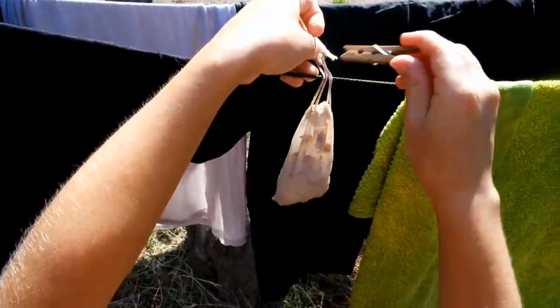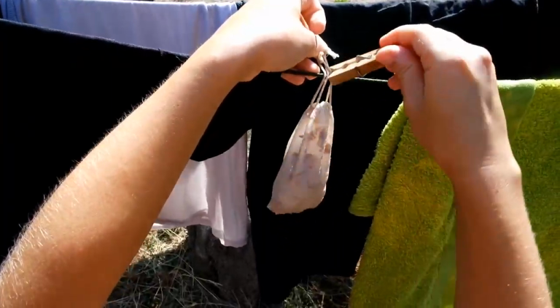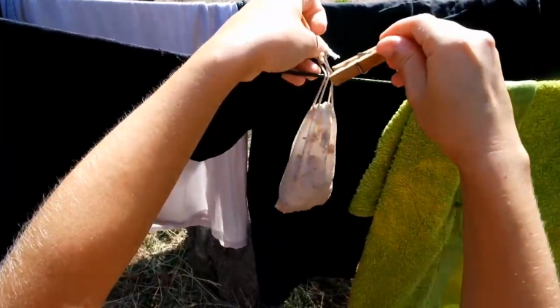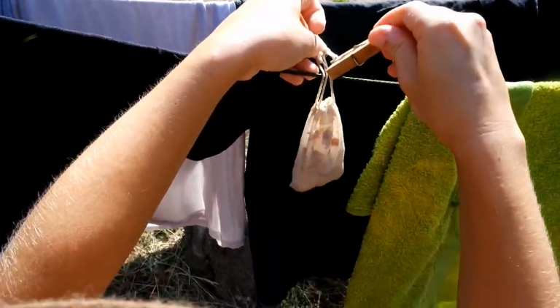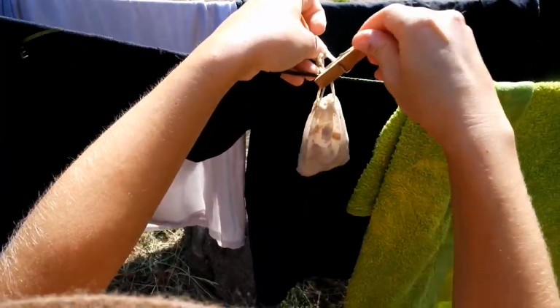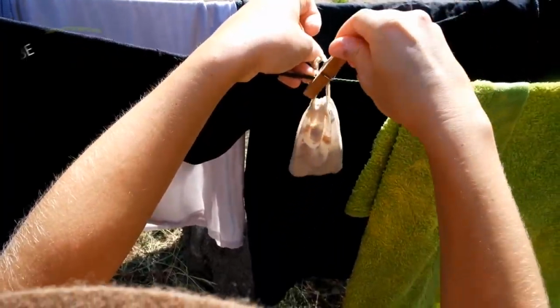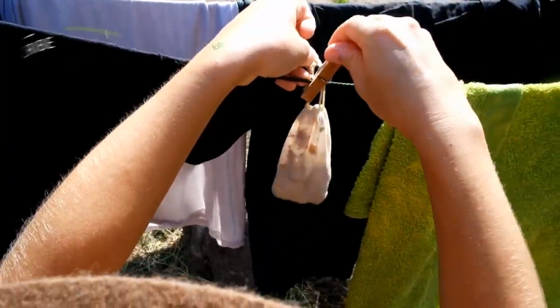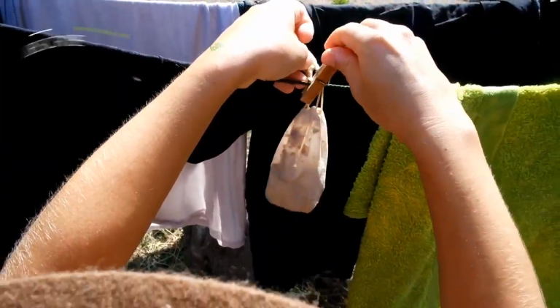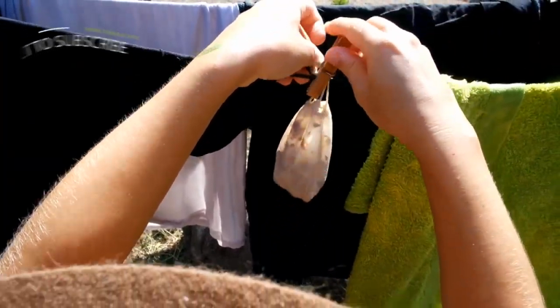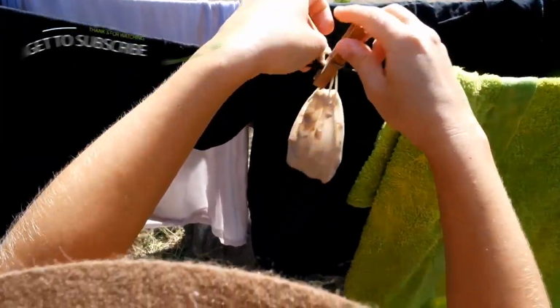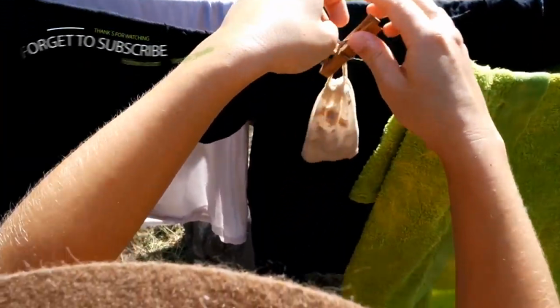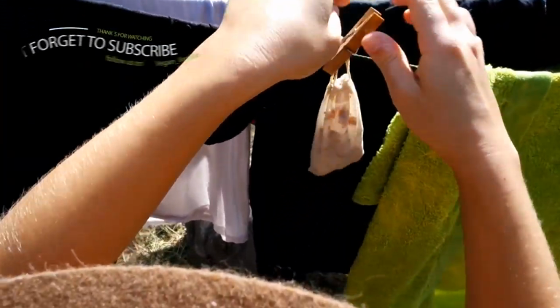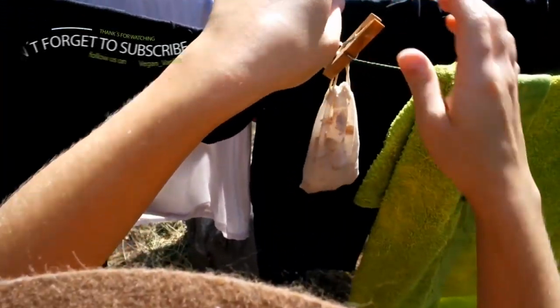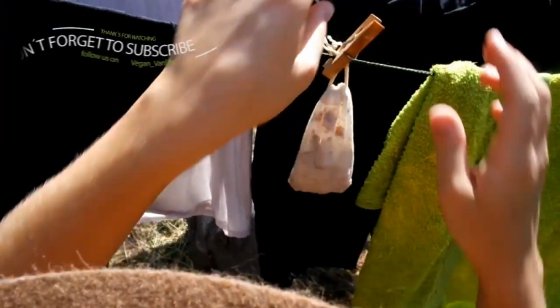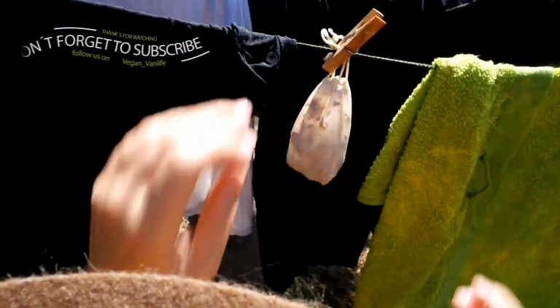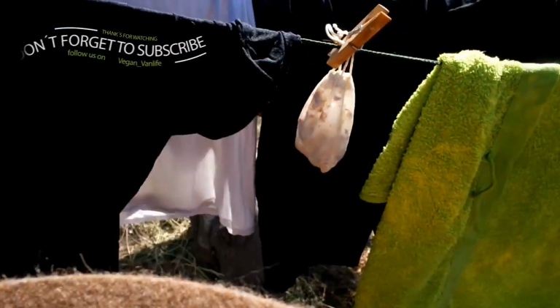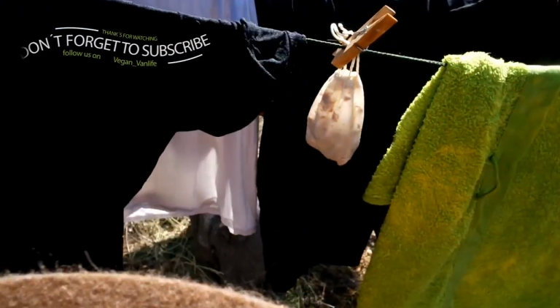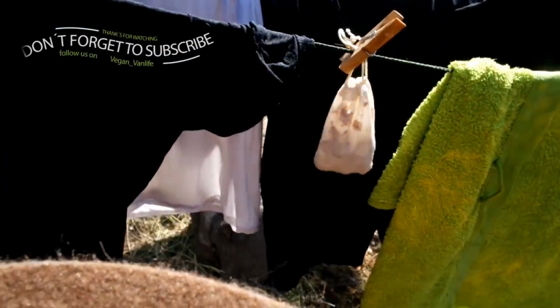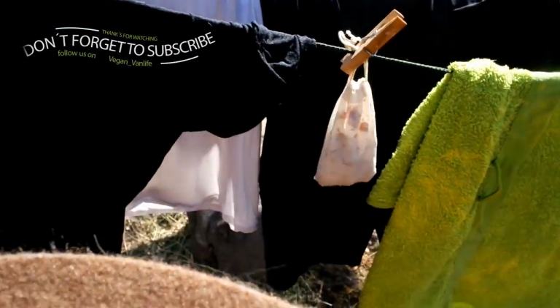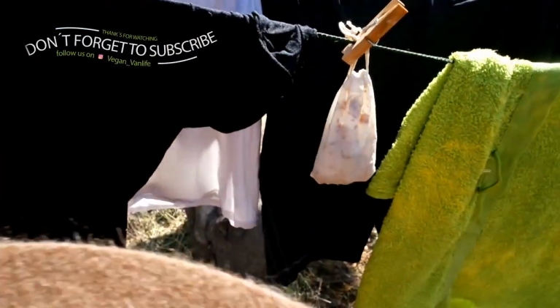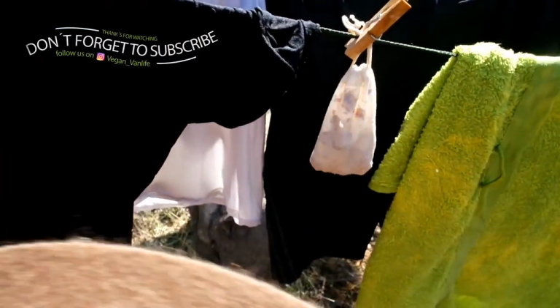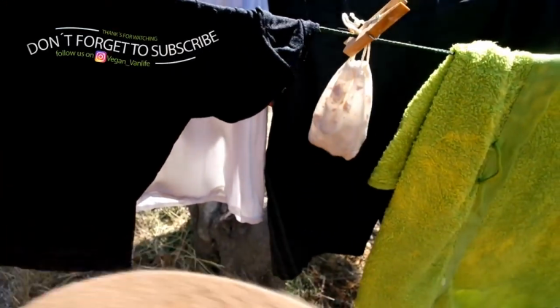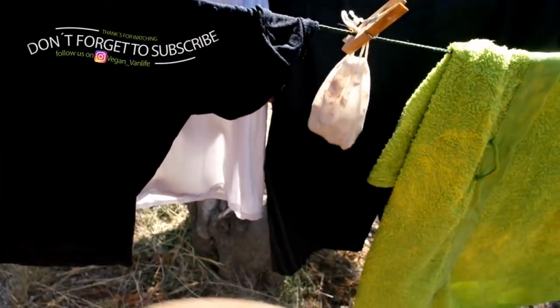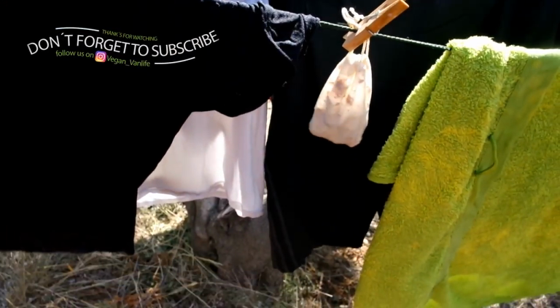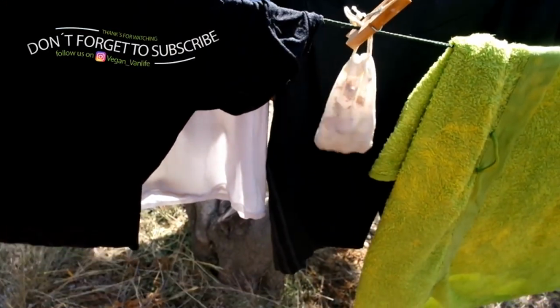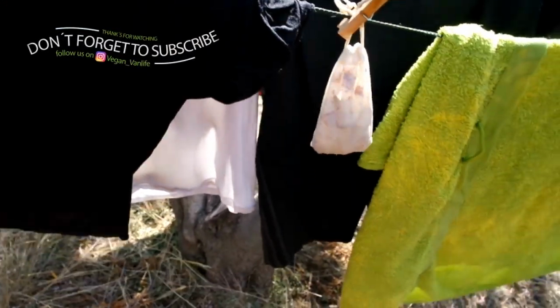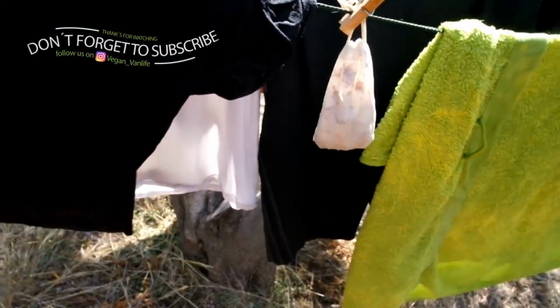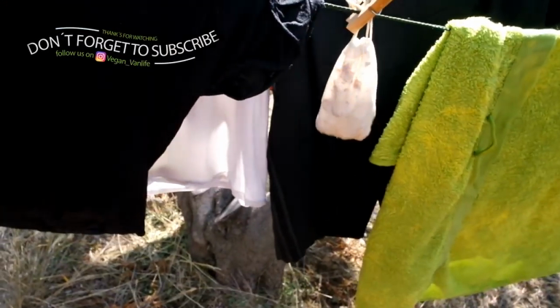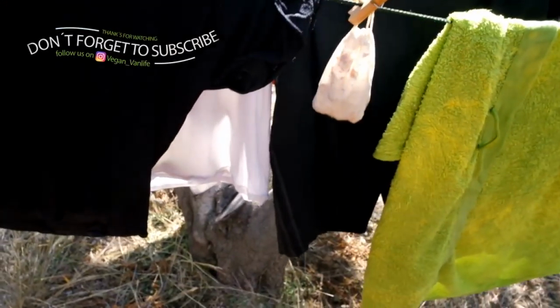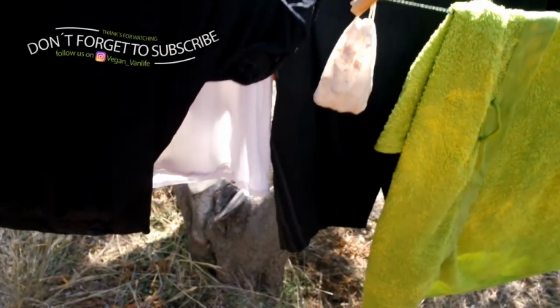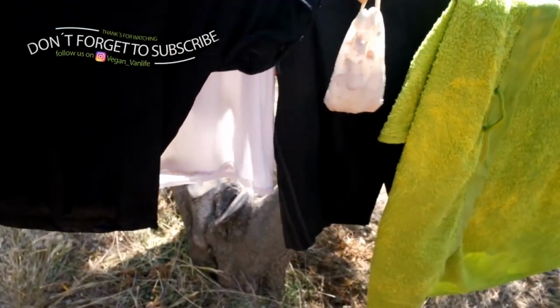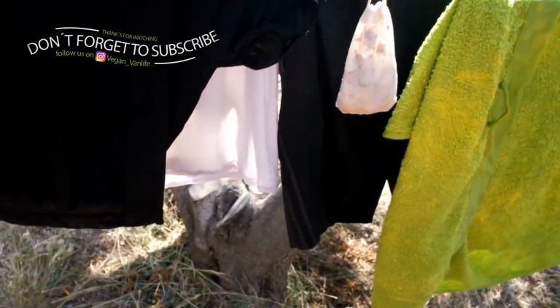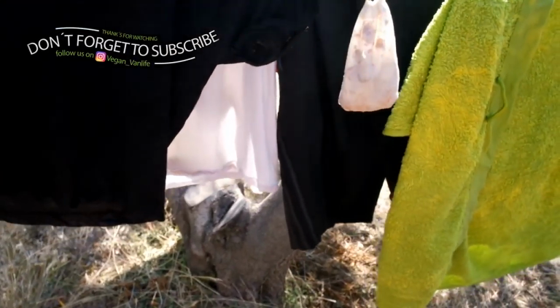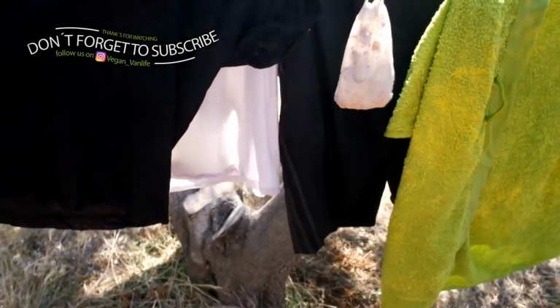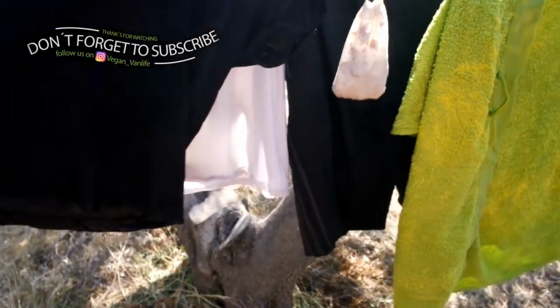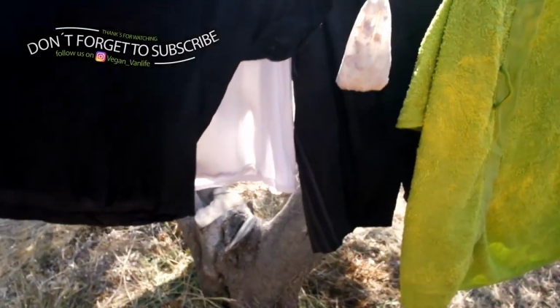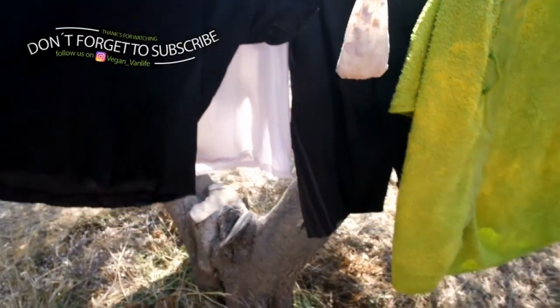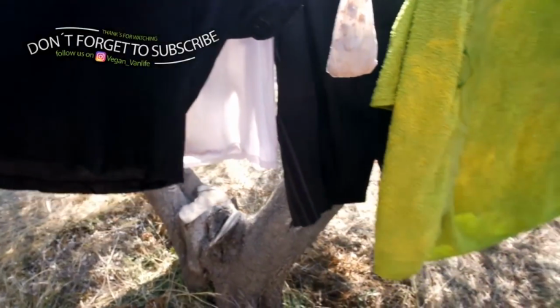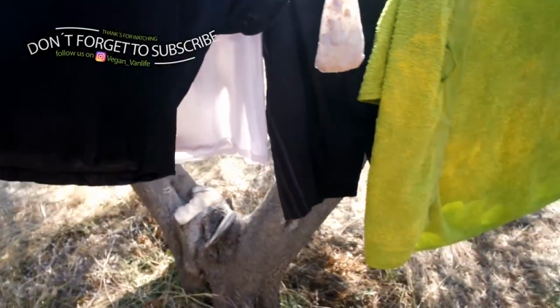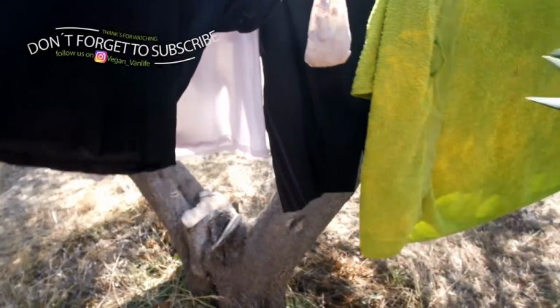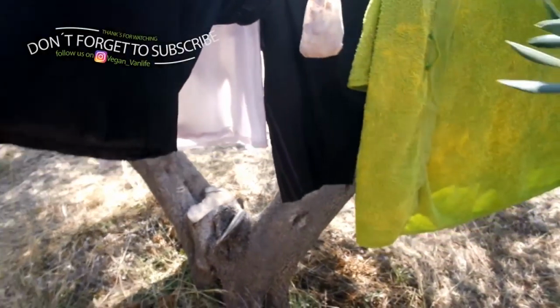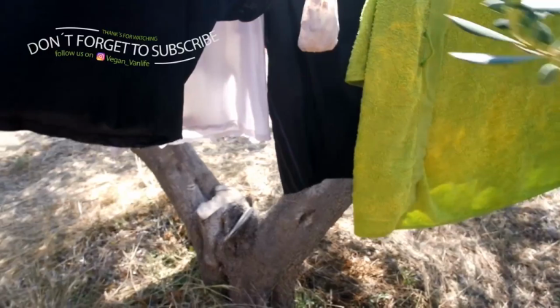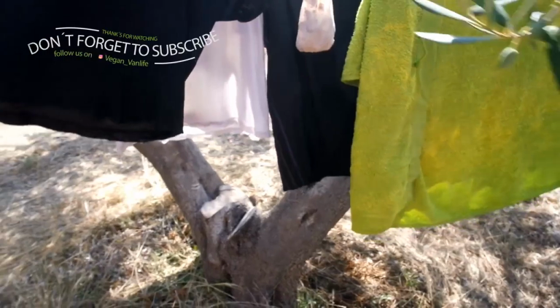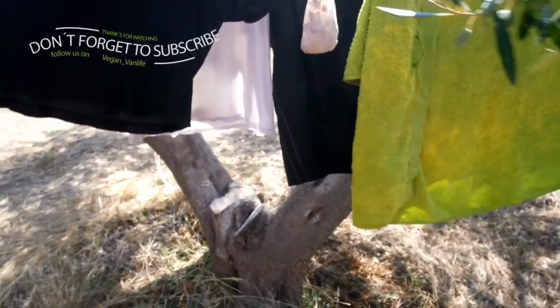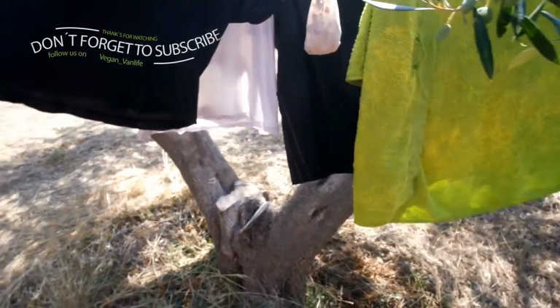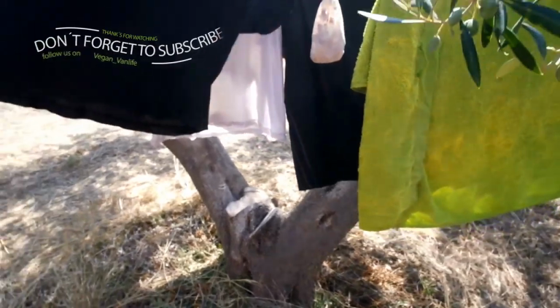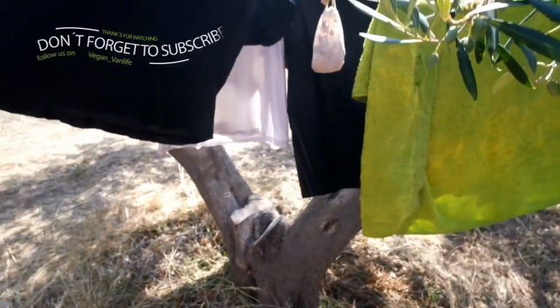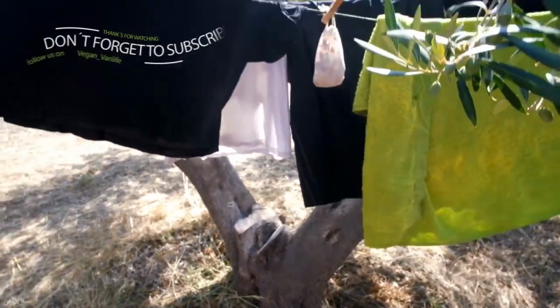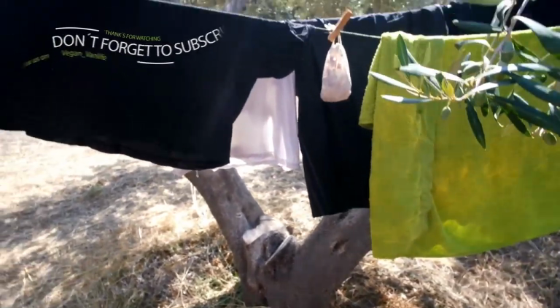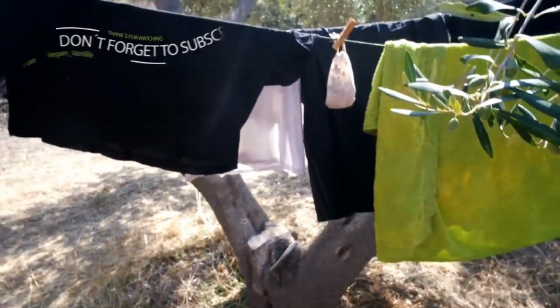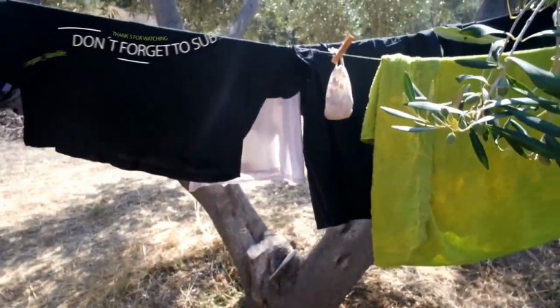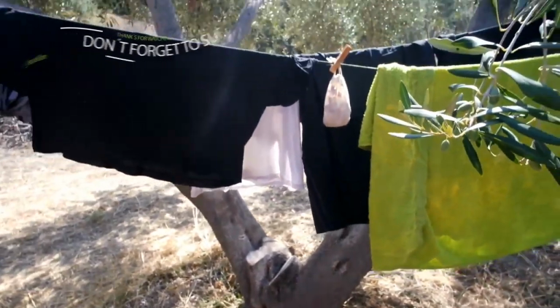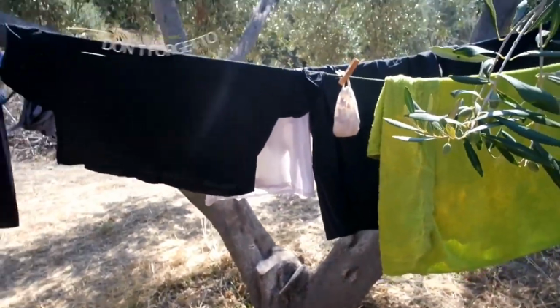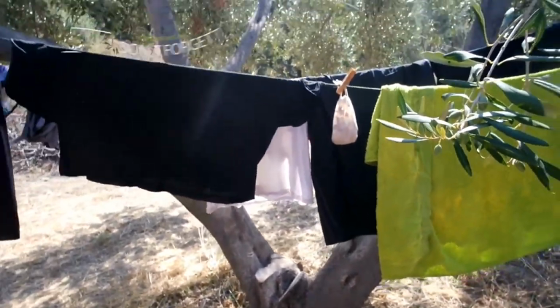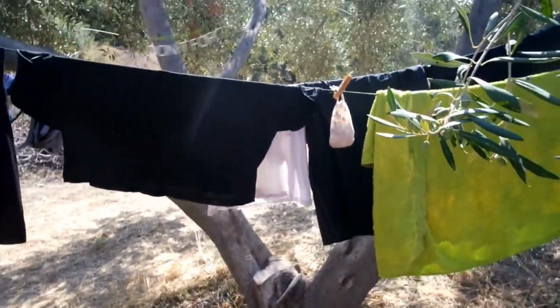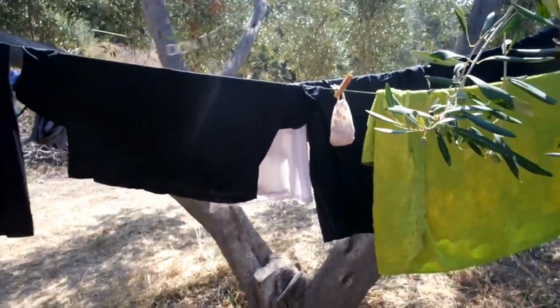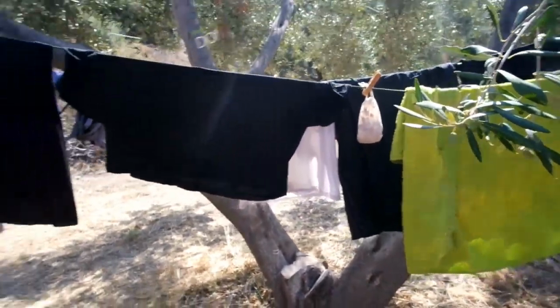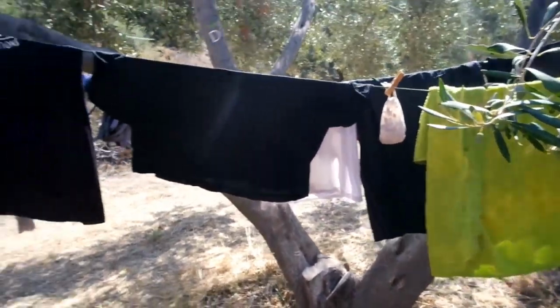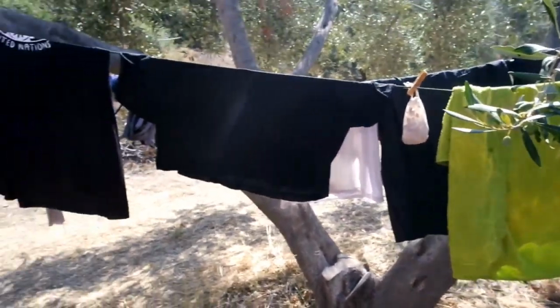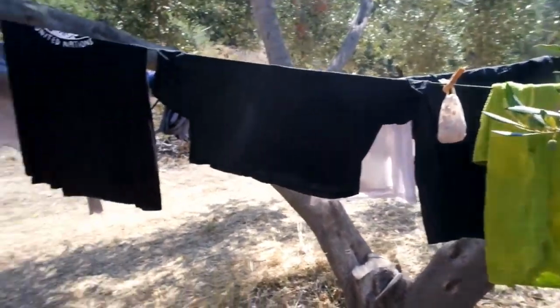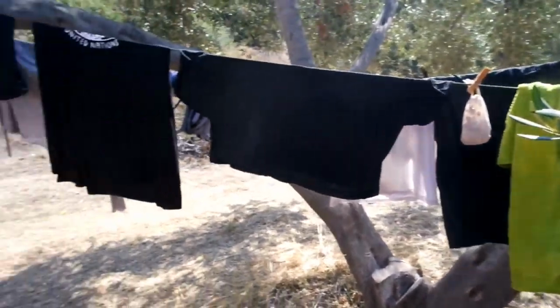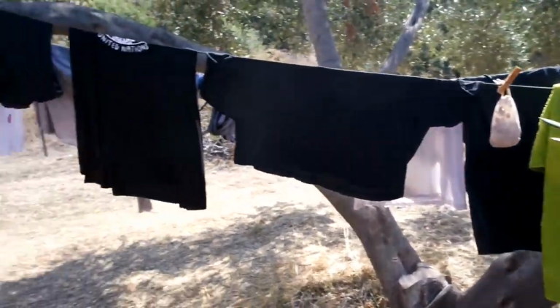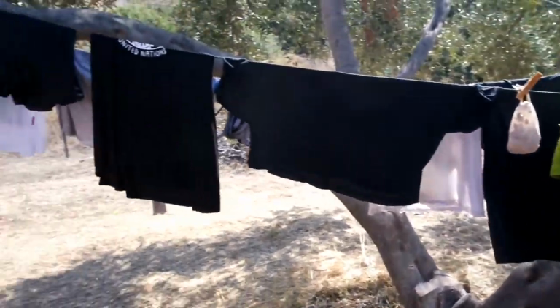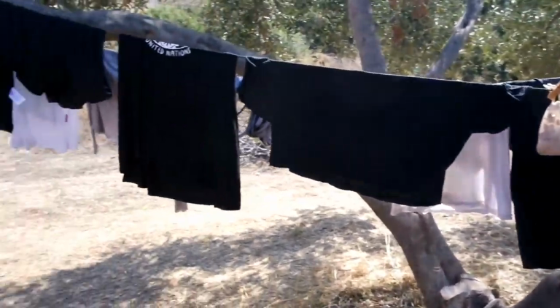Thanks for watching and I hope this was interesting for you guys. We got these from Amazon by the way. See you!